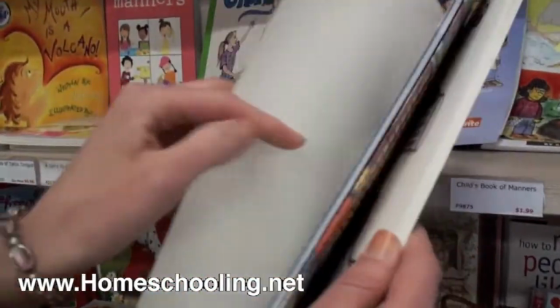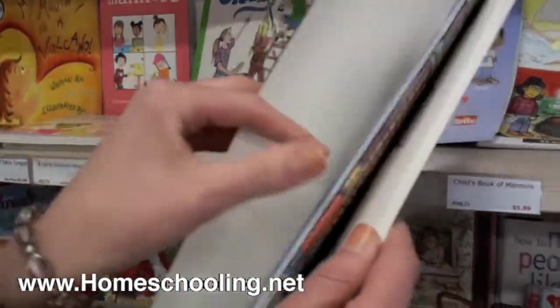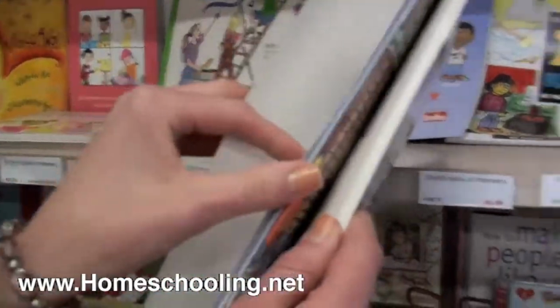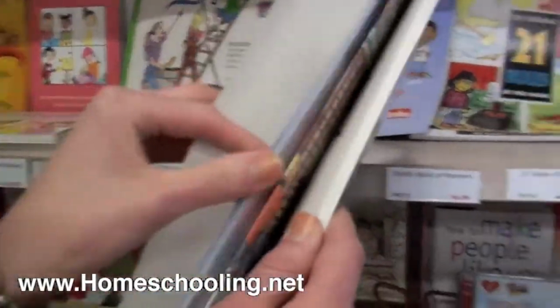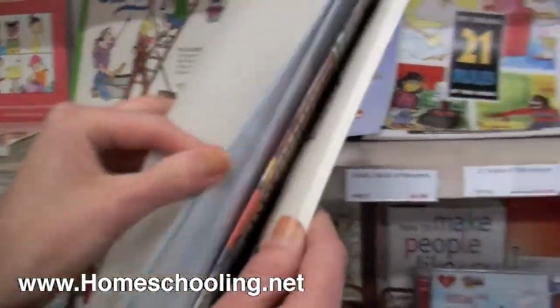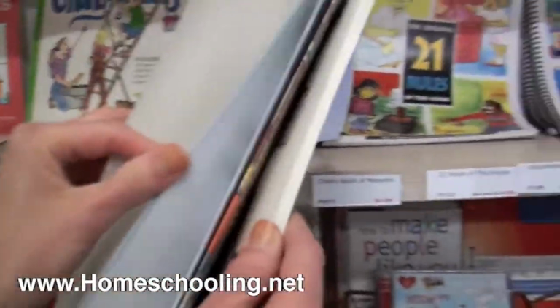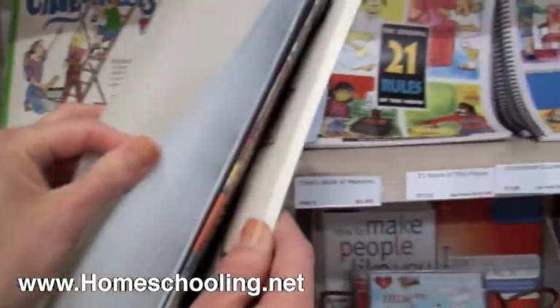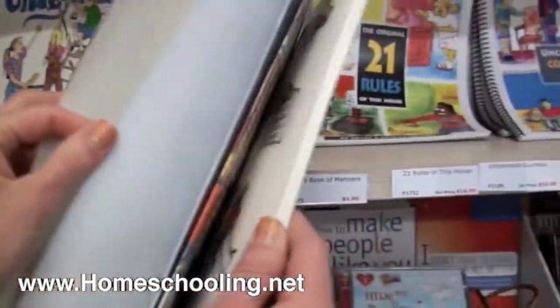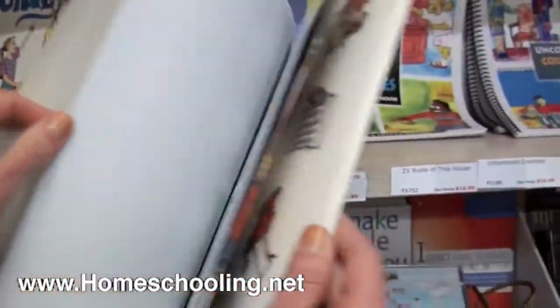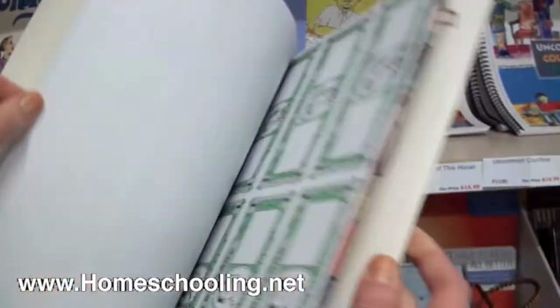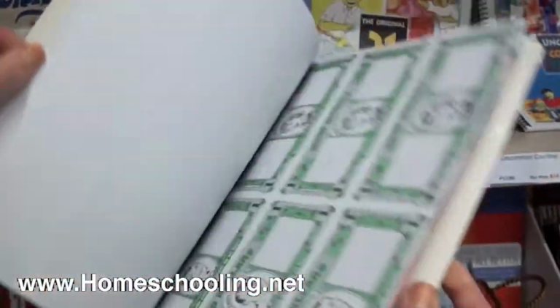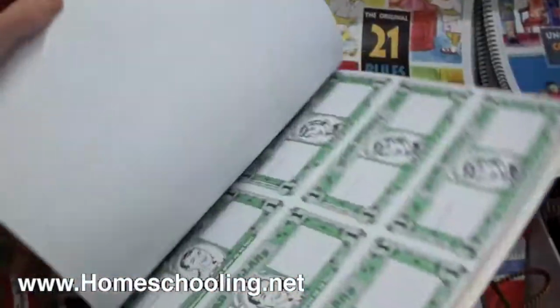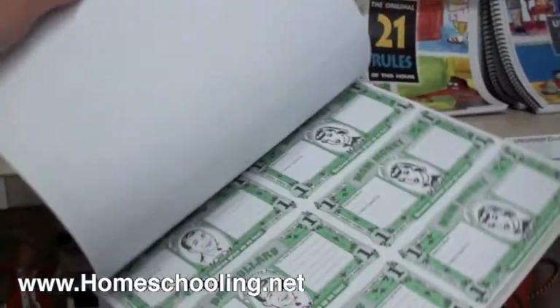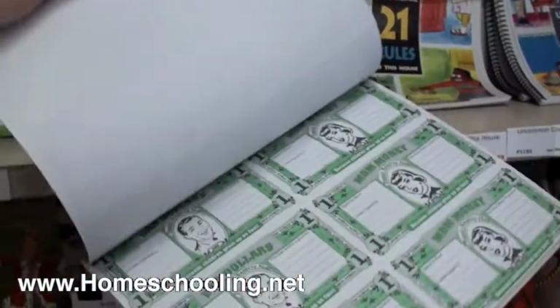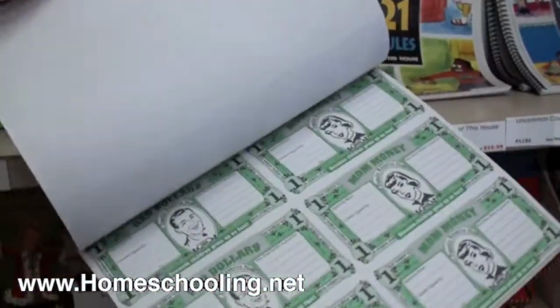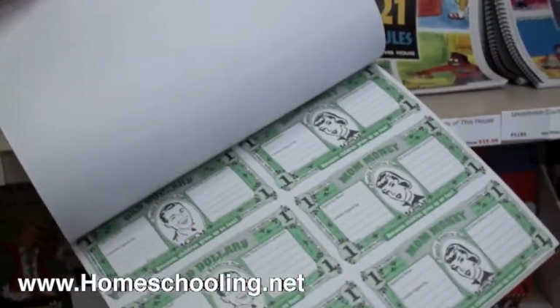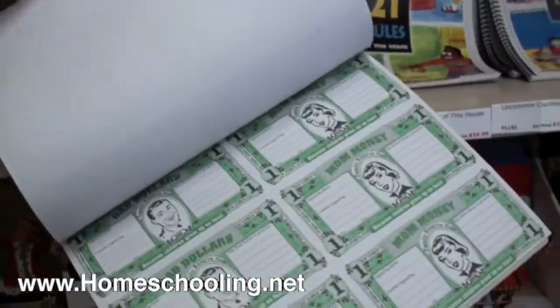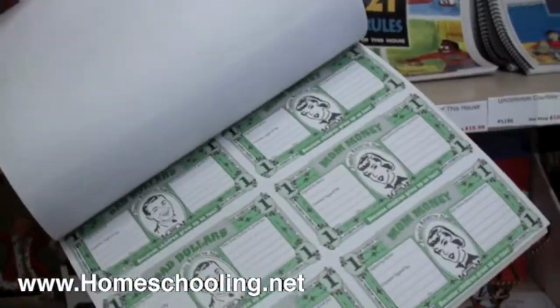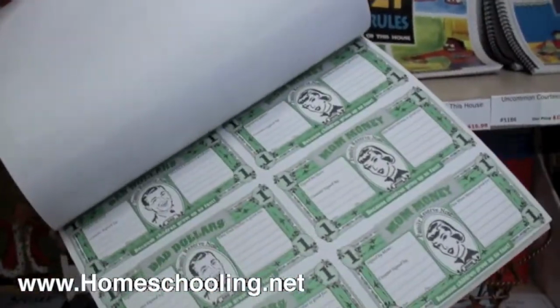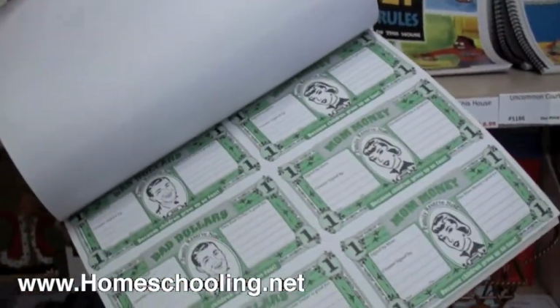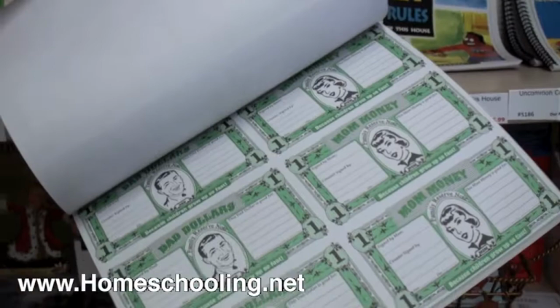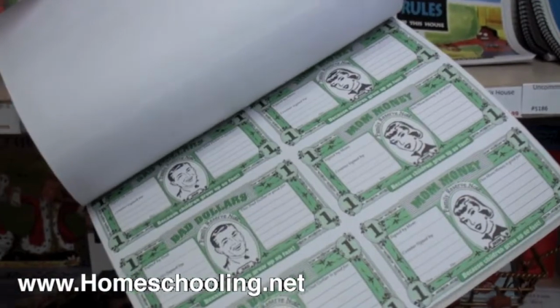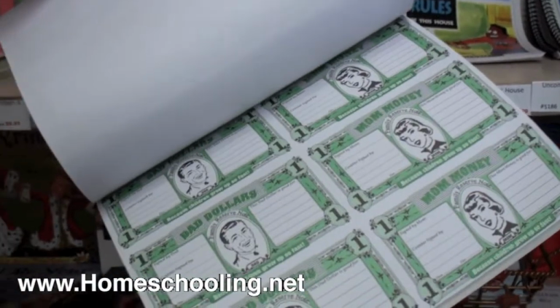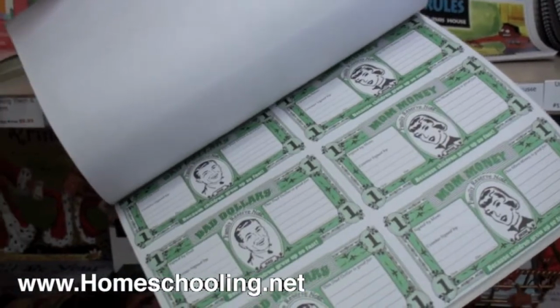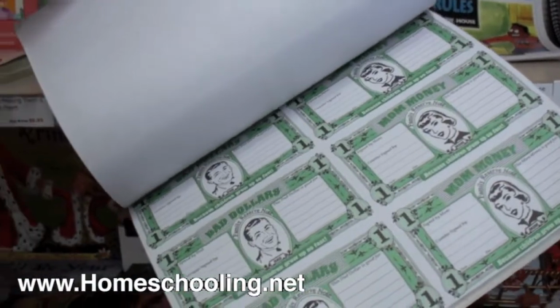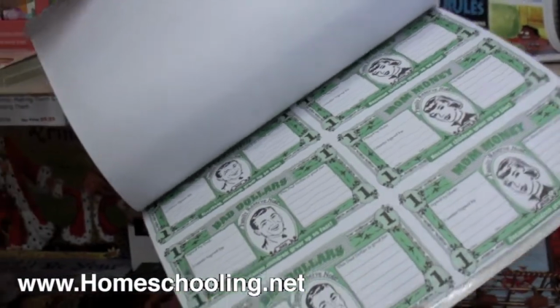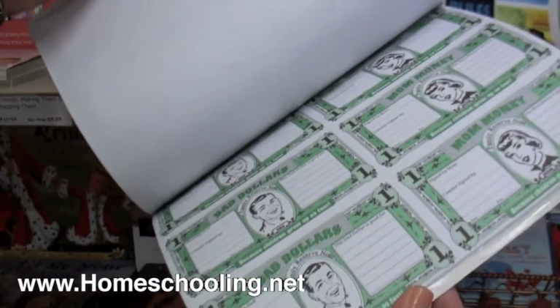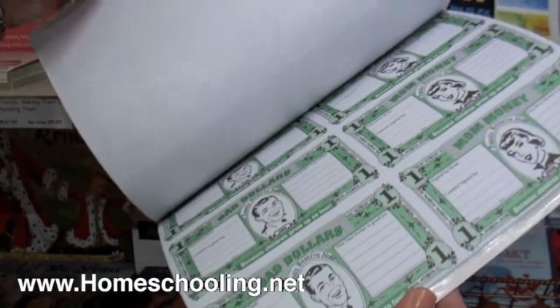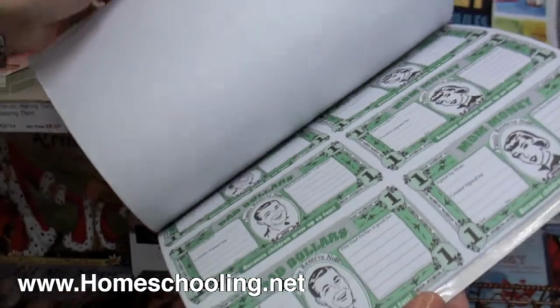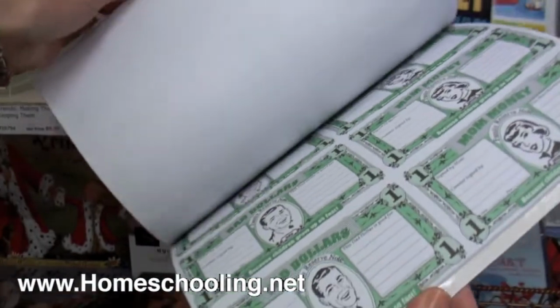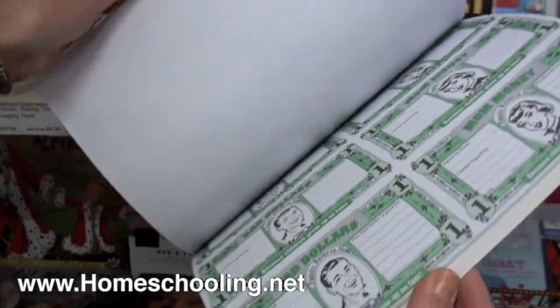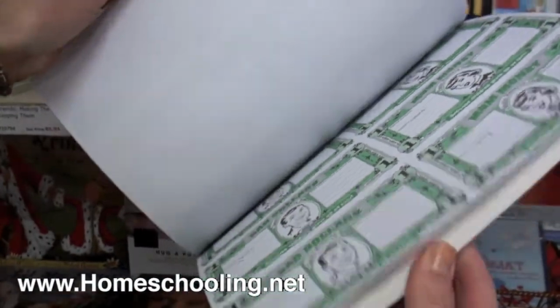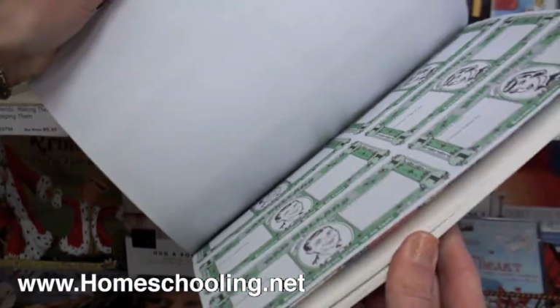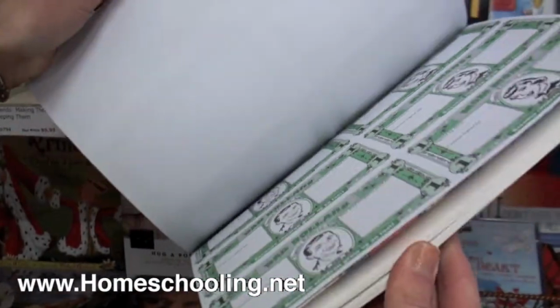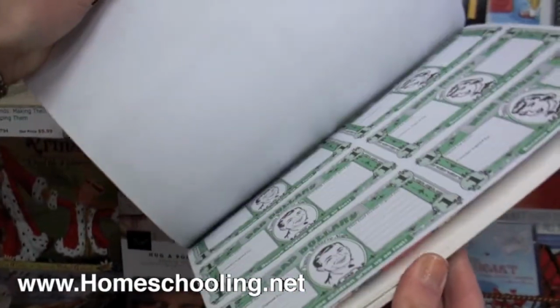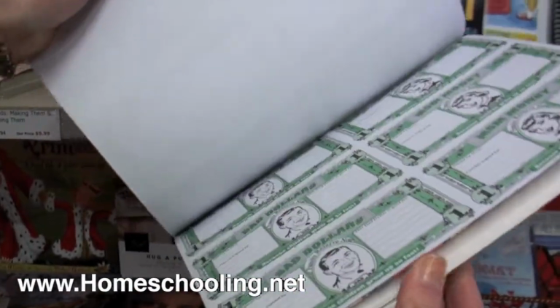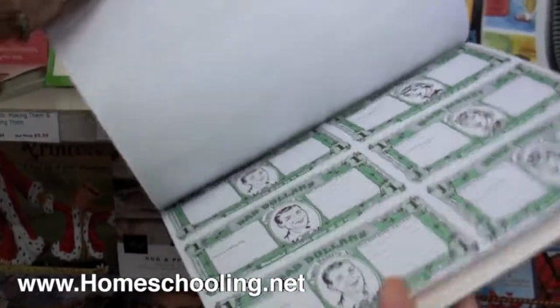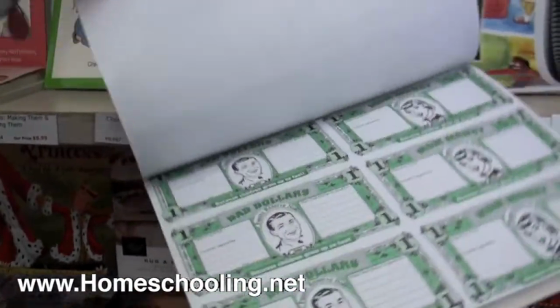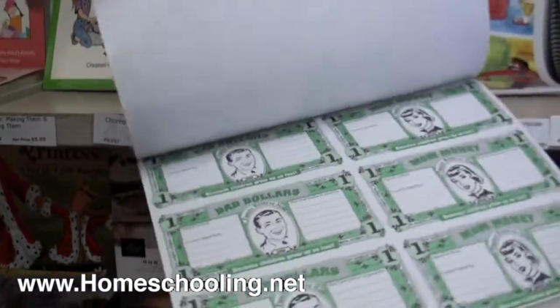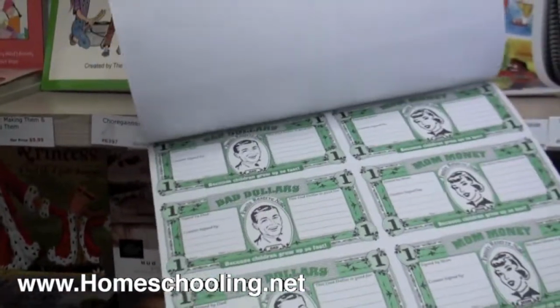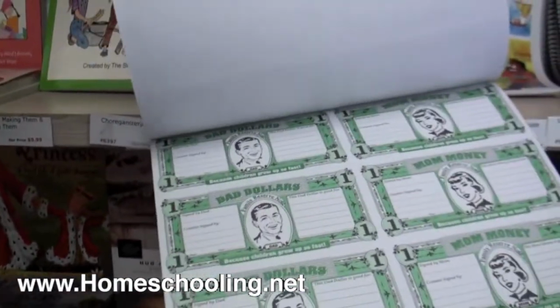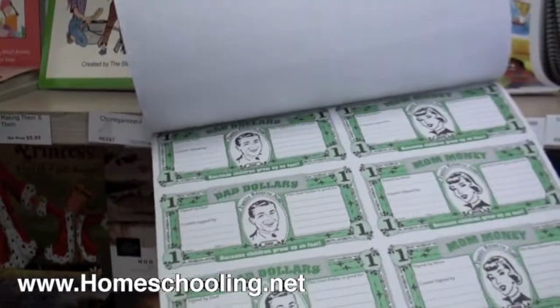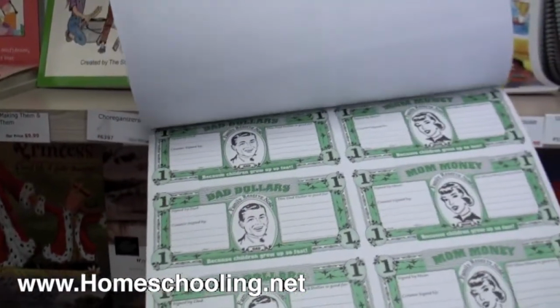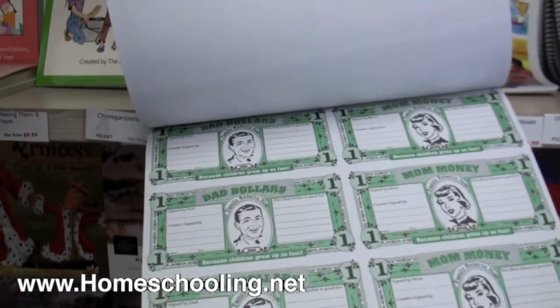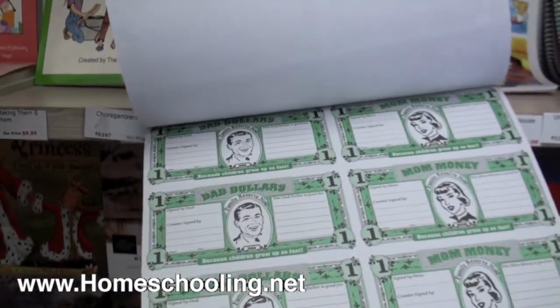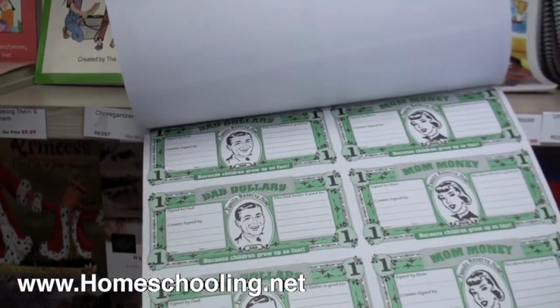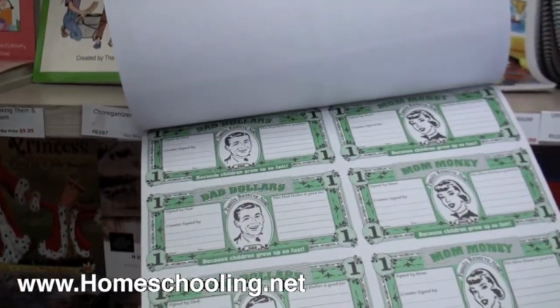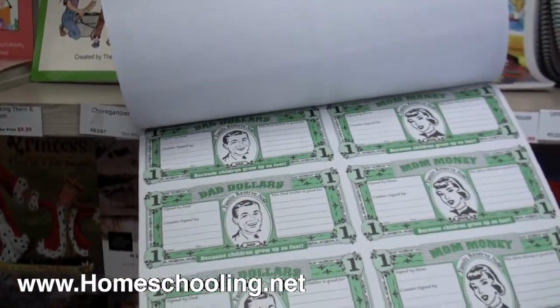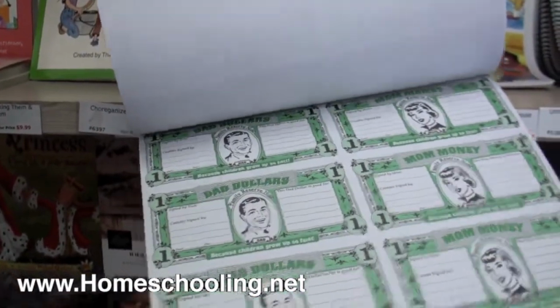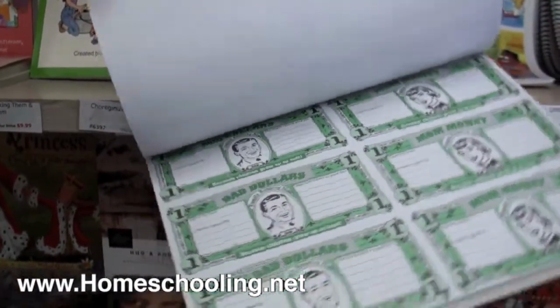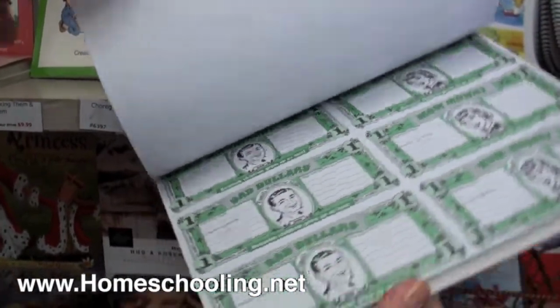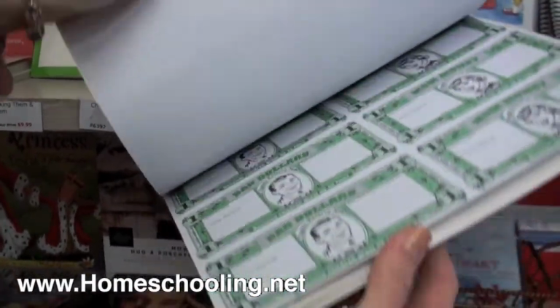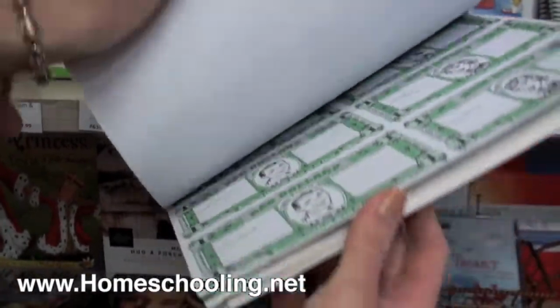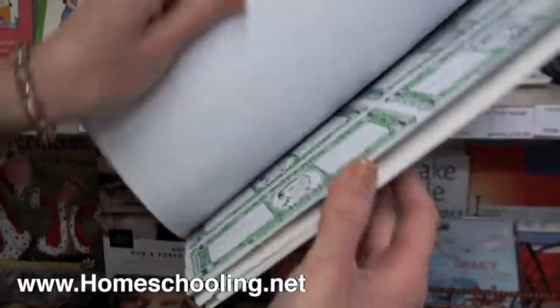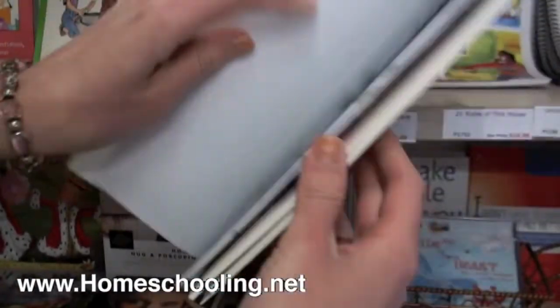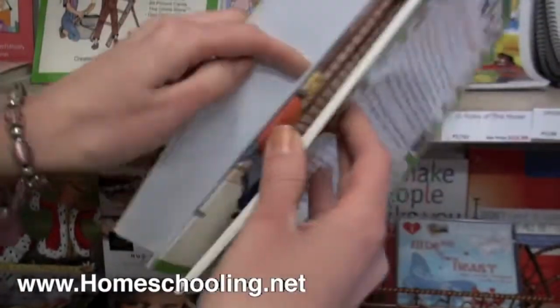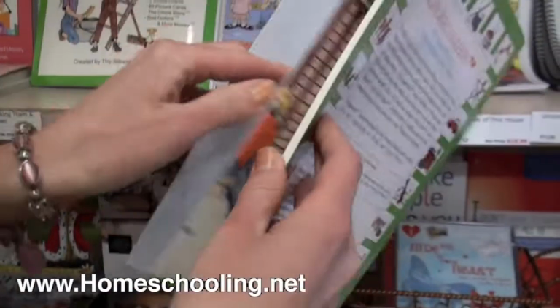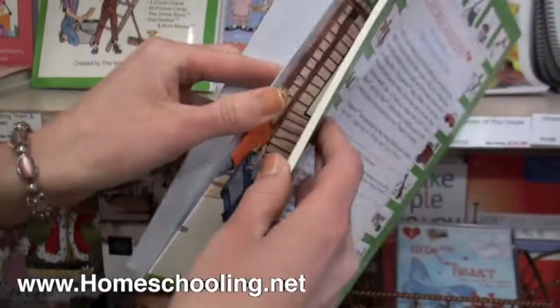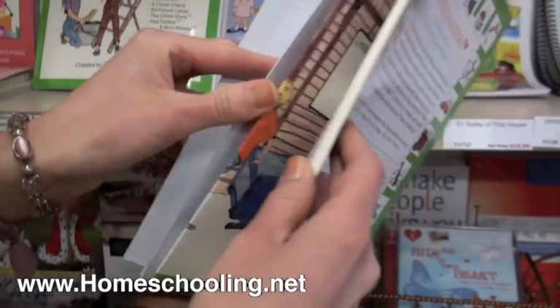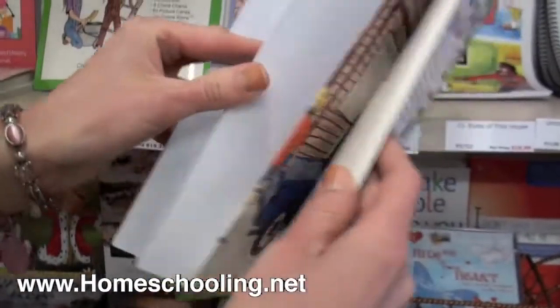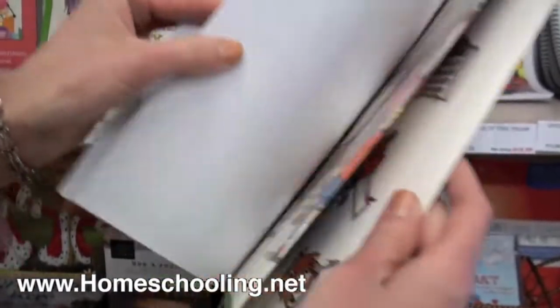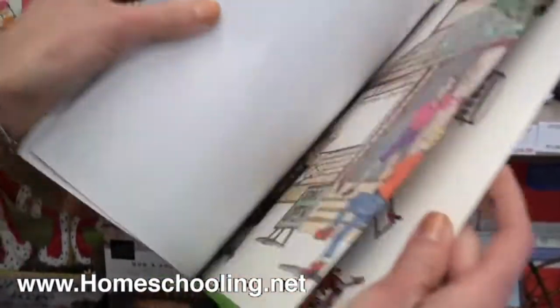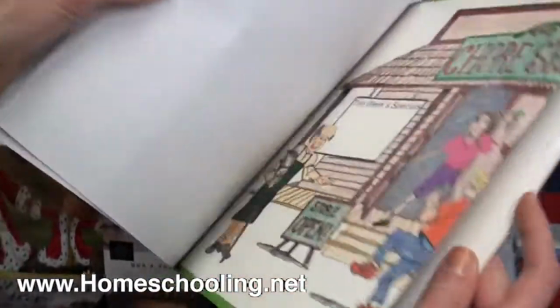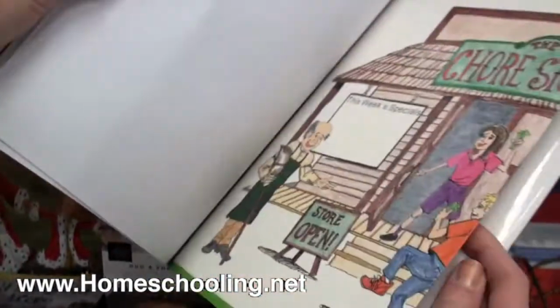In the front of the book are mom money or dad dollars, as you can see right here. A very cute and creative way.